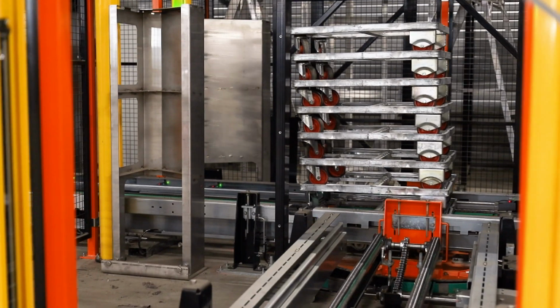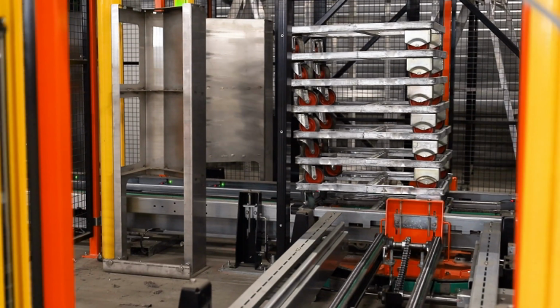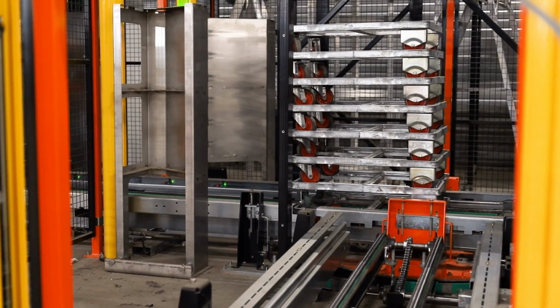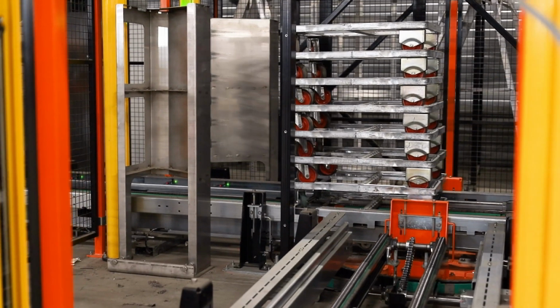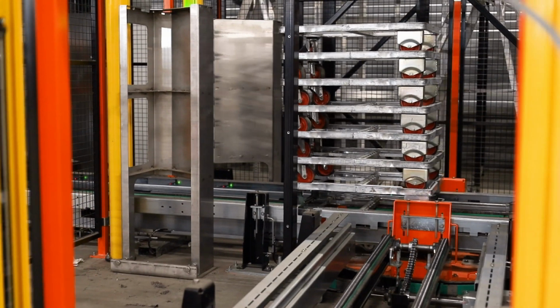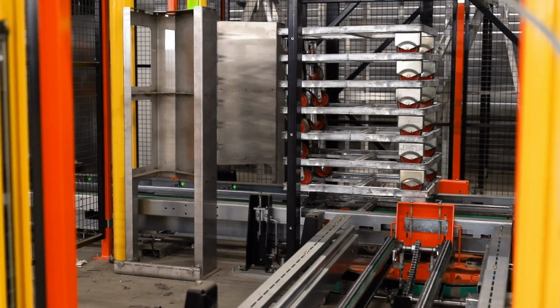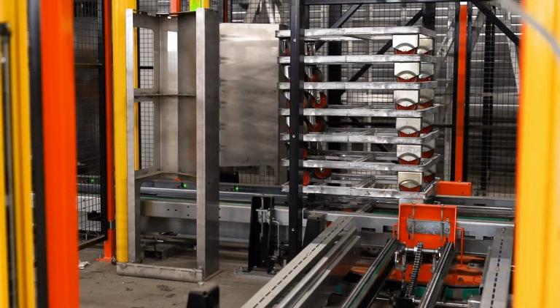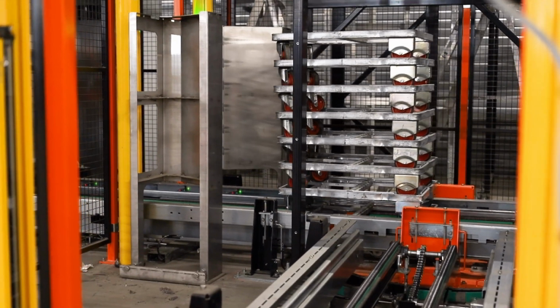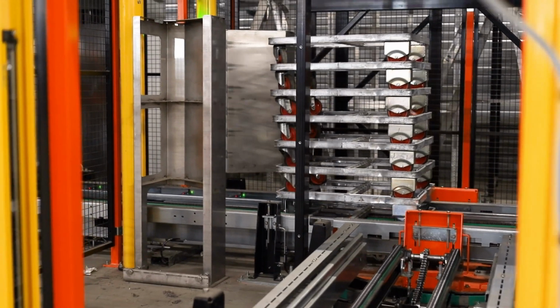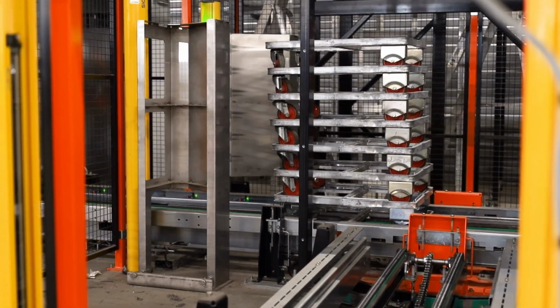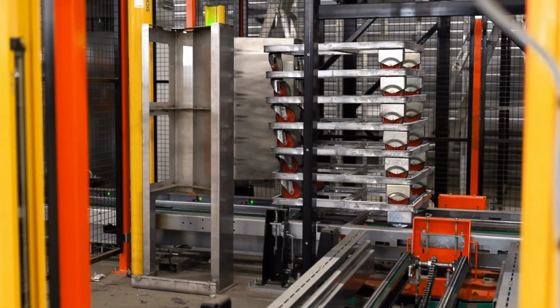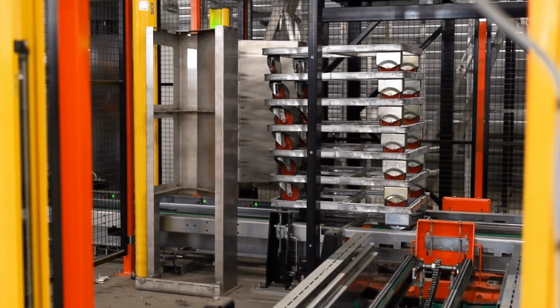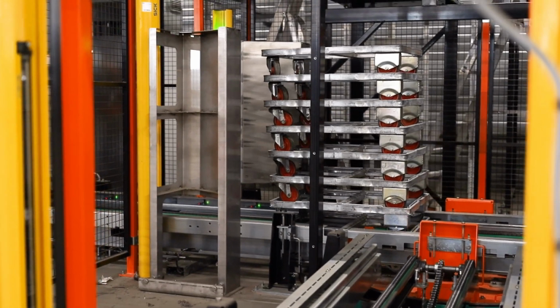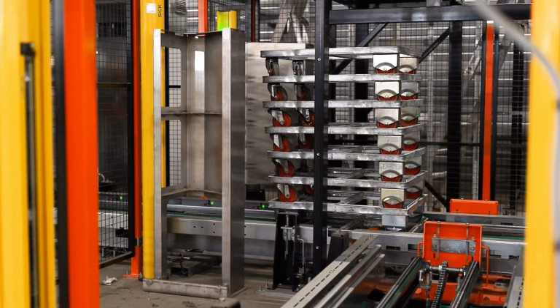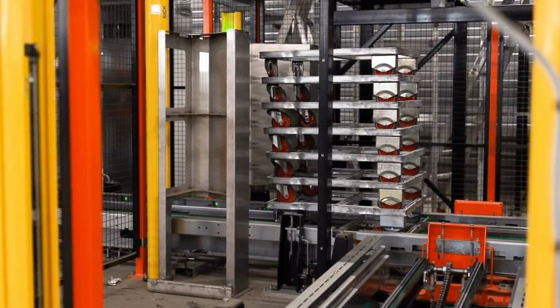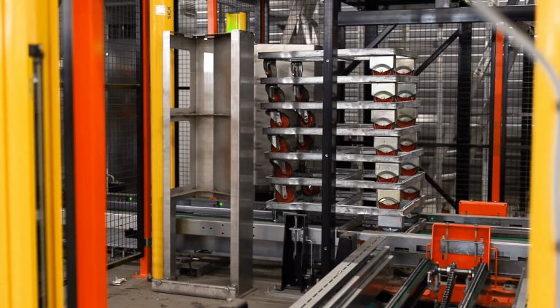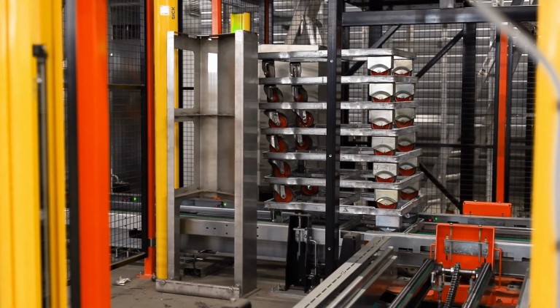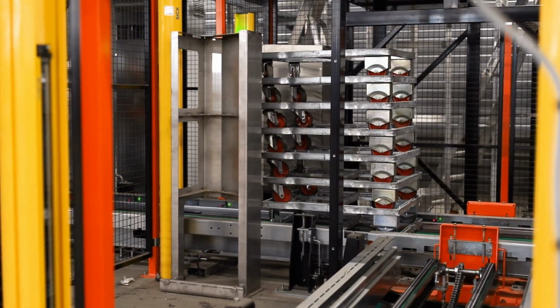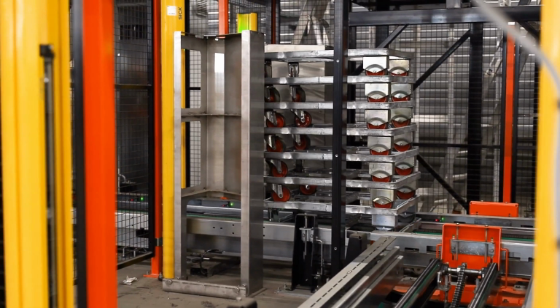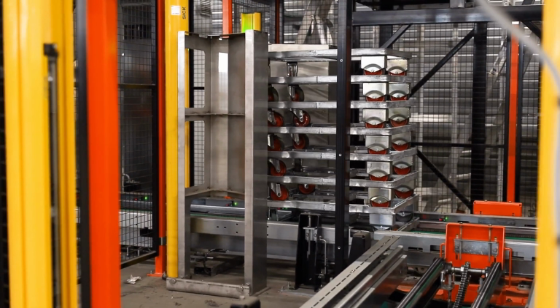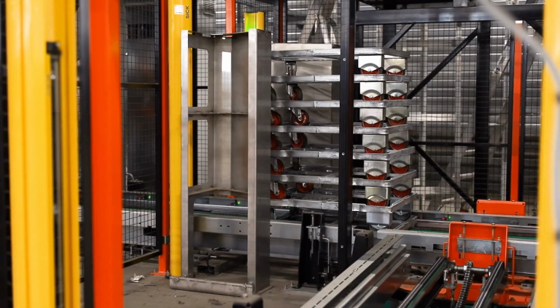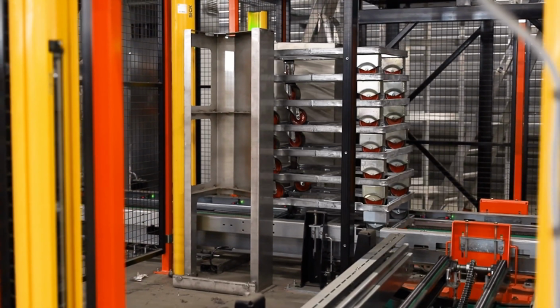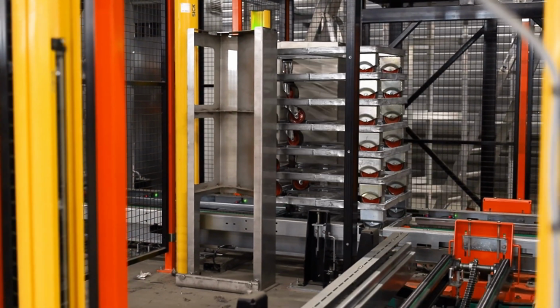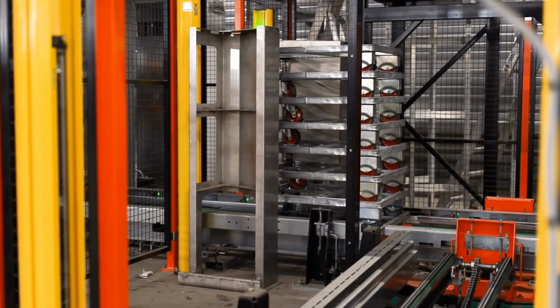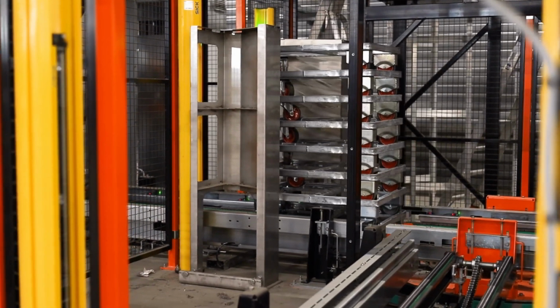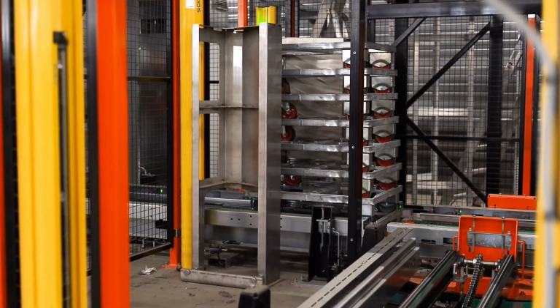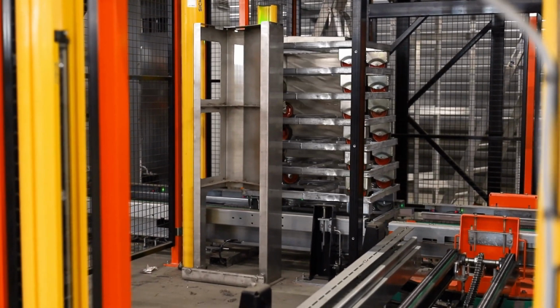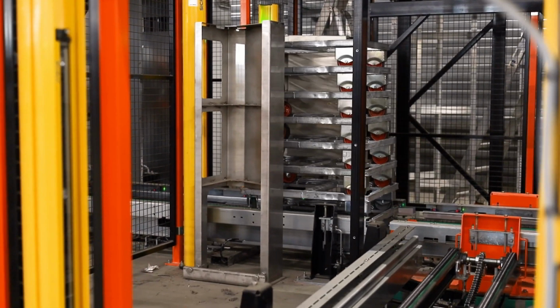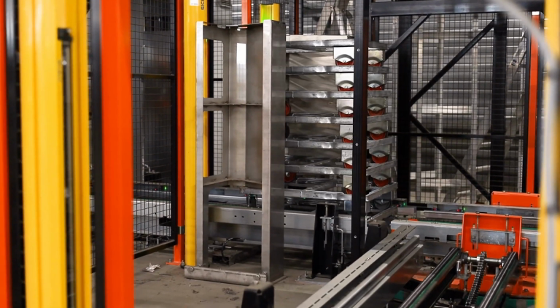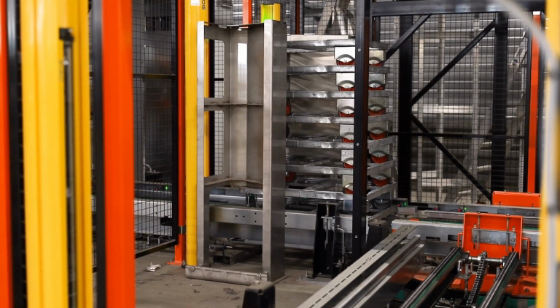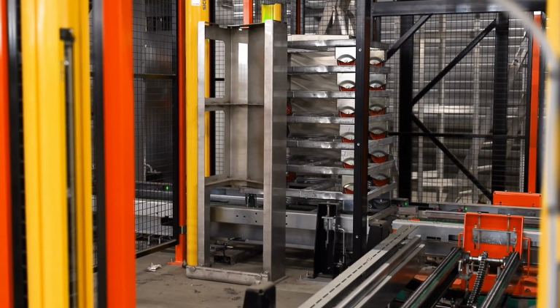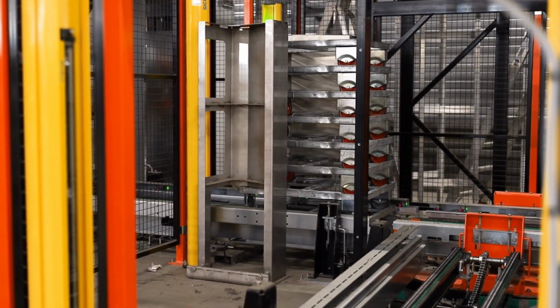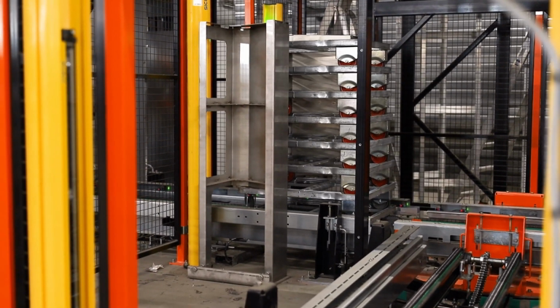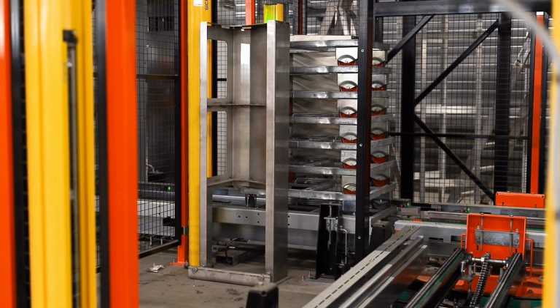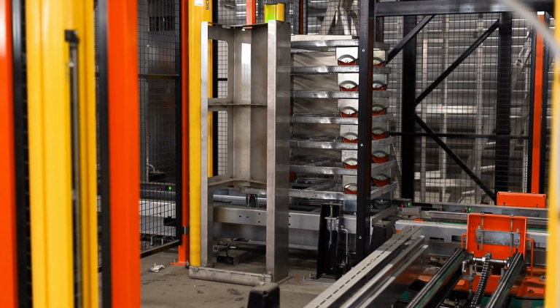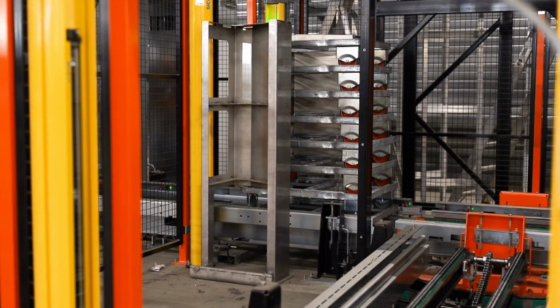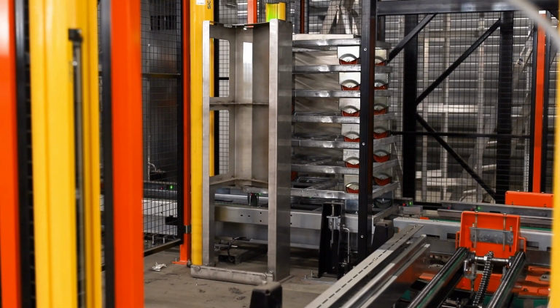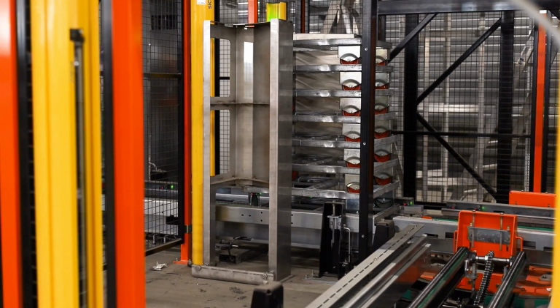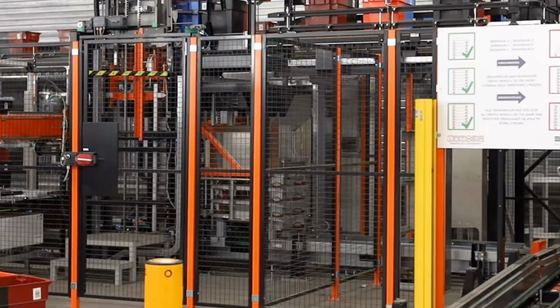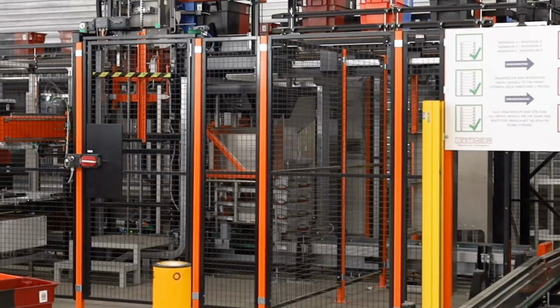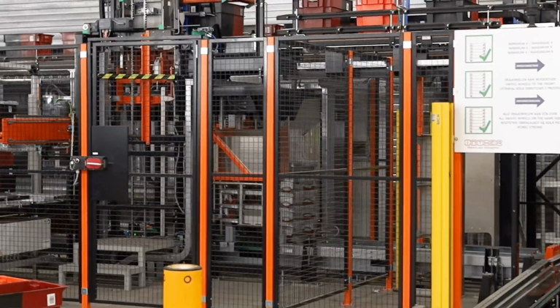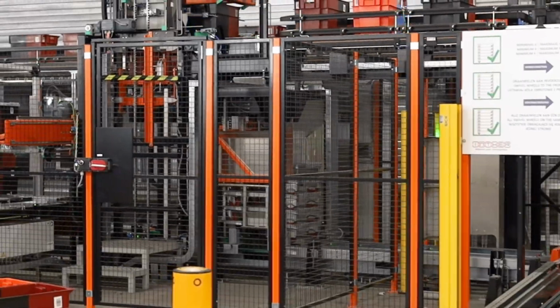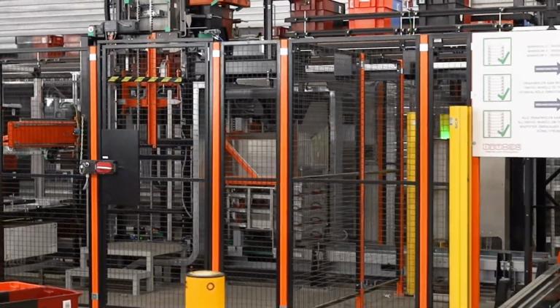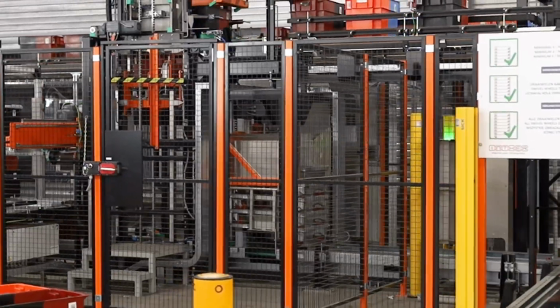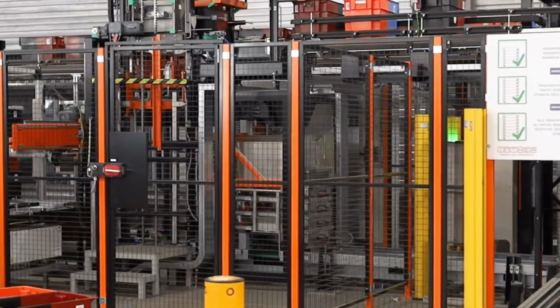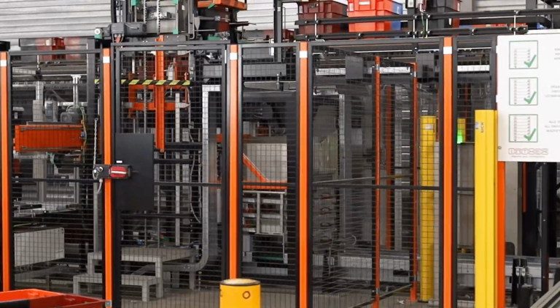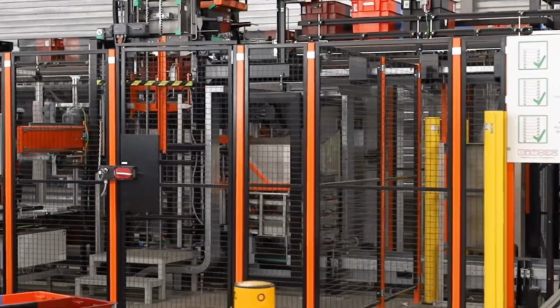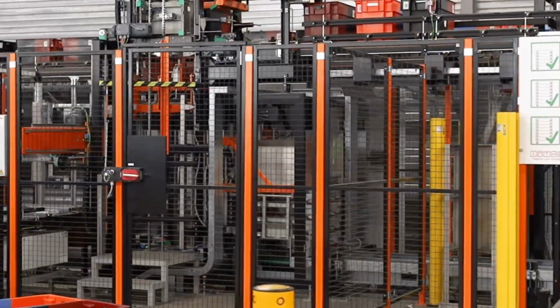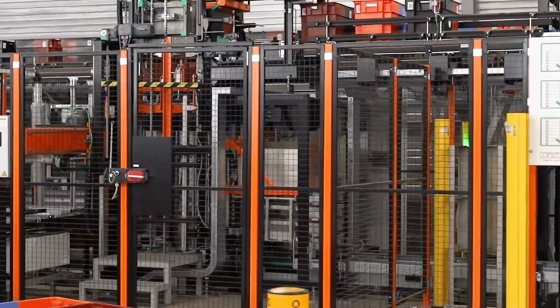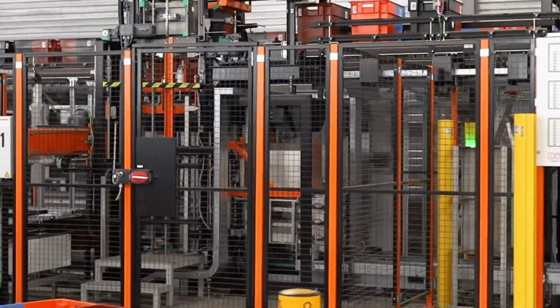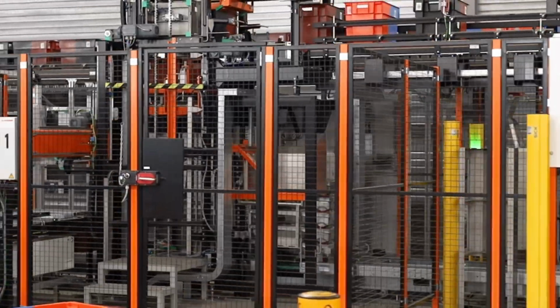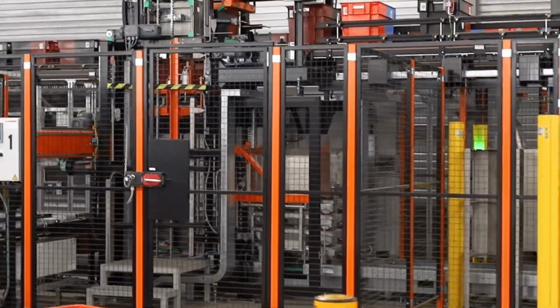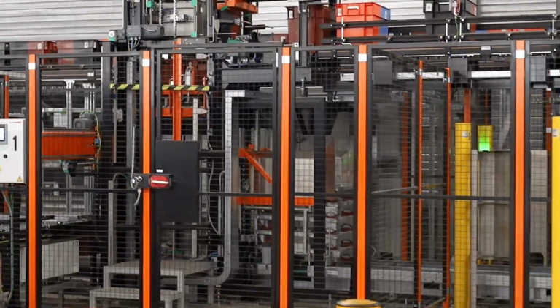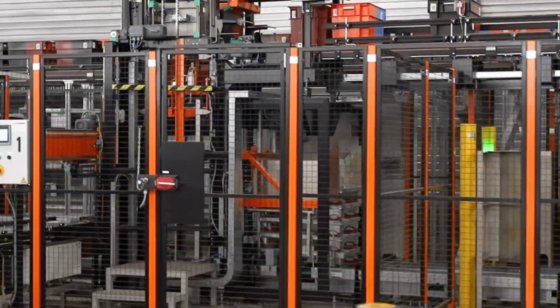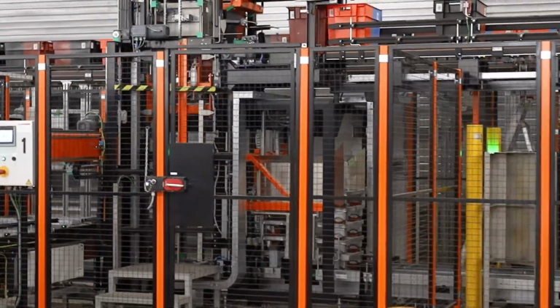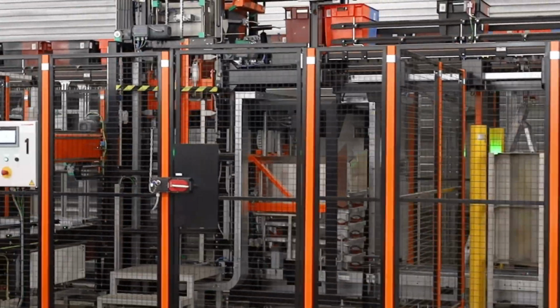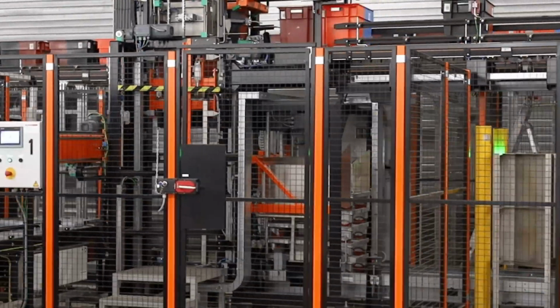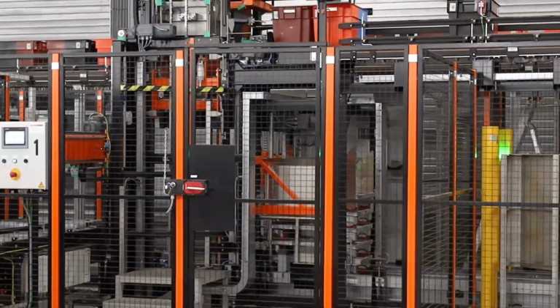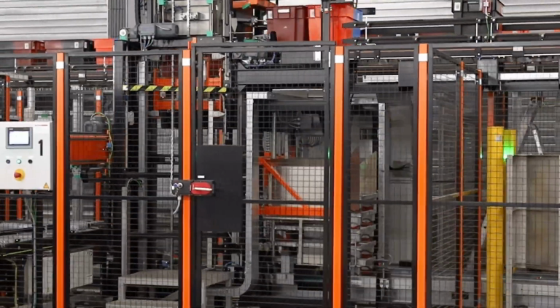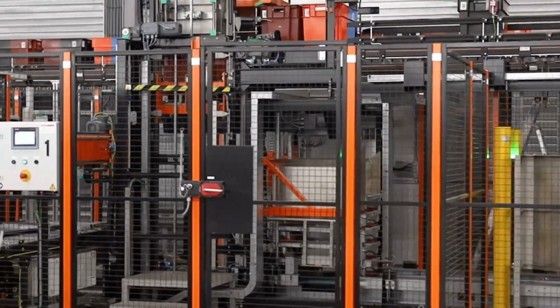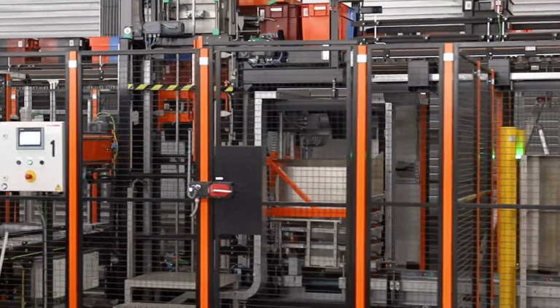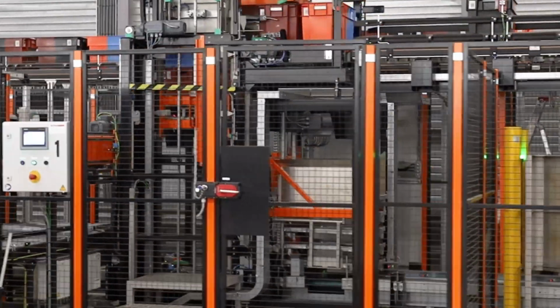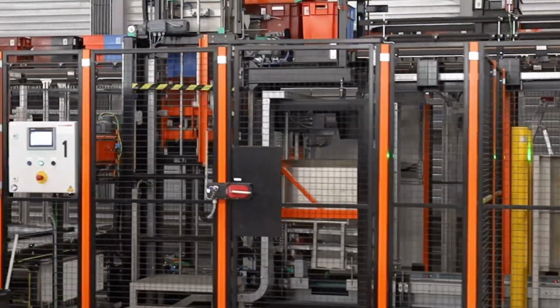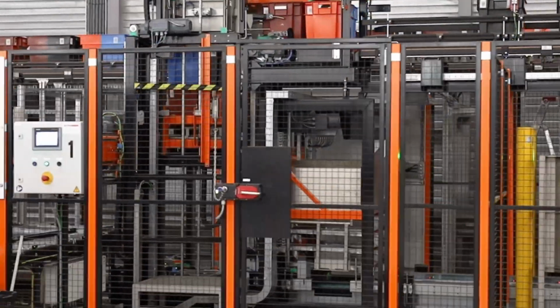The destacker will grip the second lowest dolly and lift the partial stack. Single dollies will then be set in the loading position.